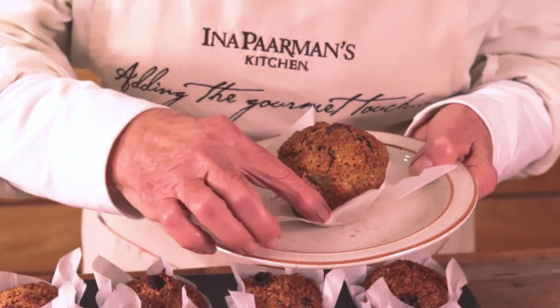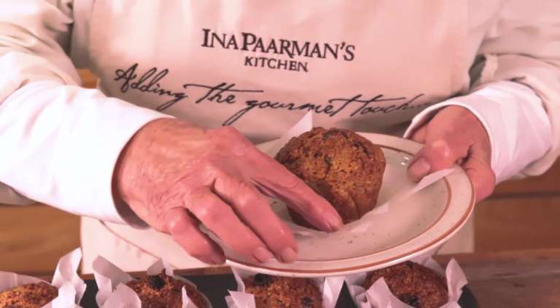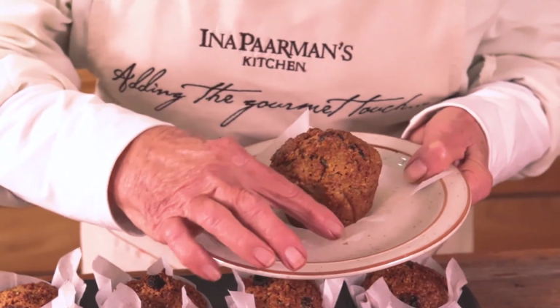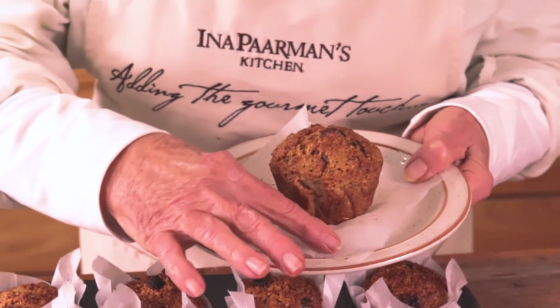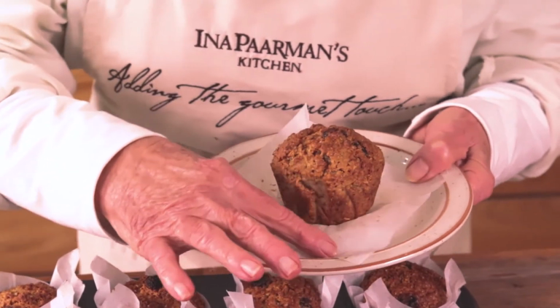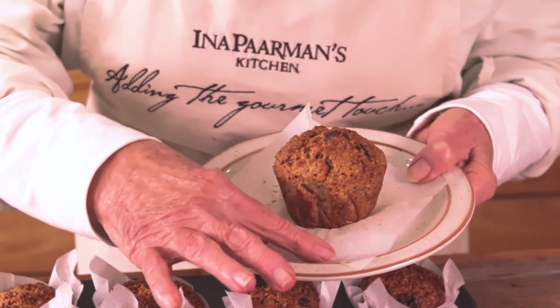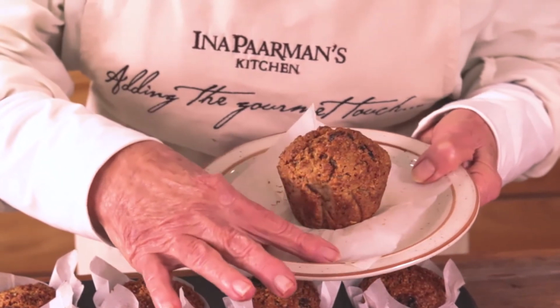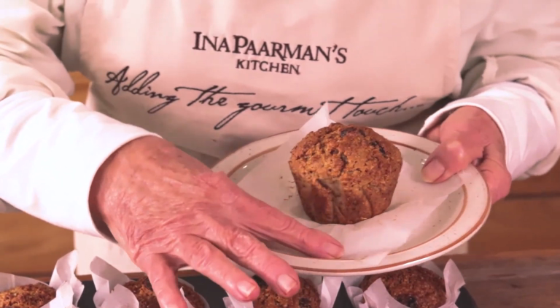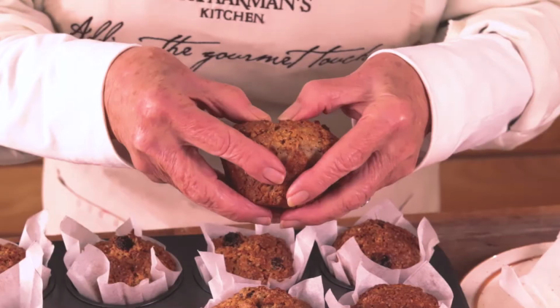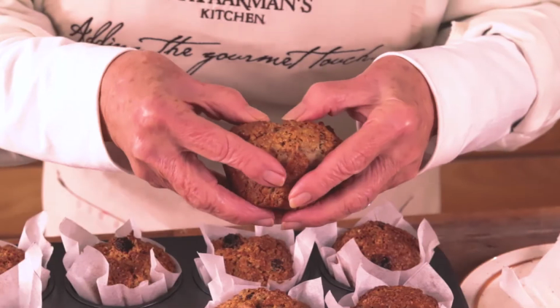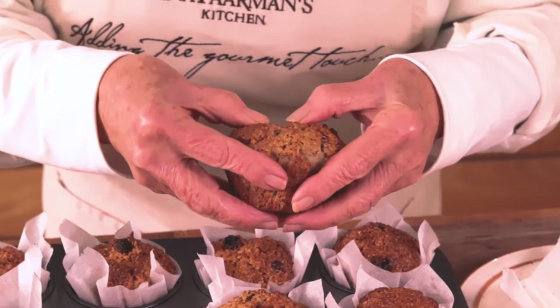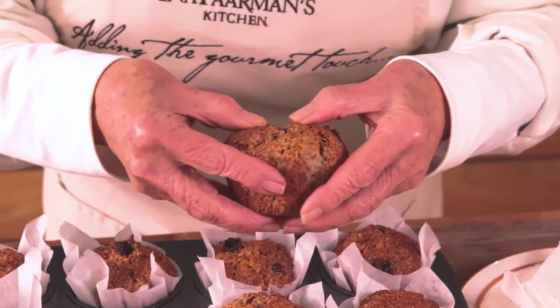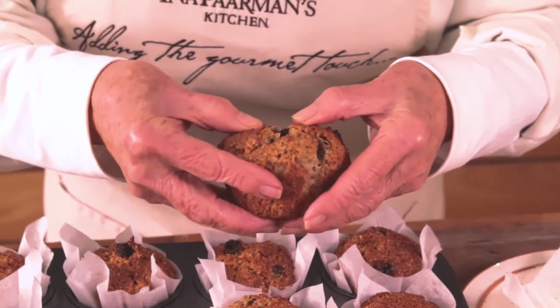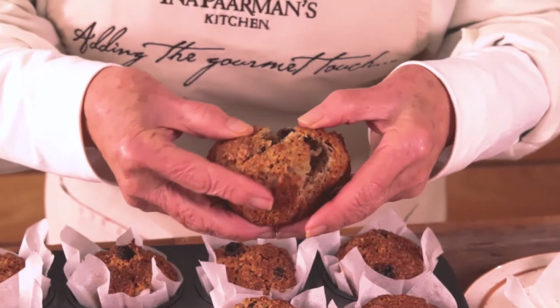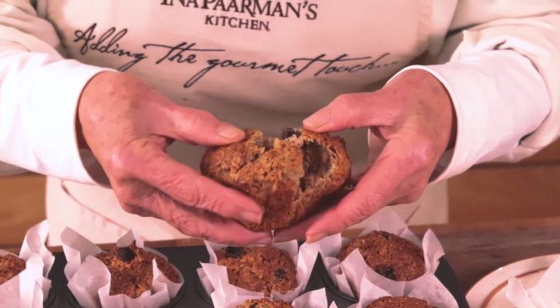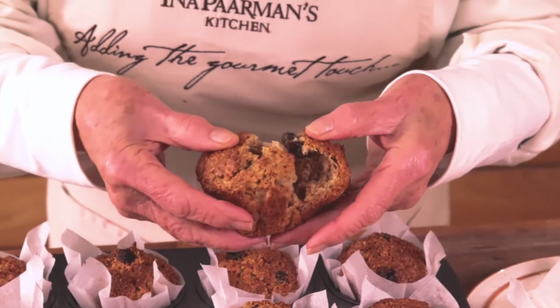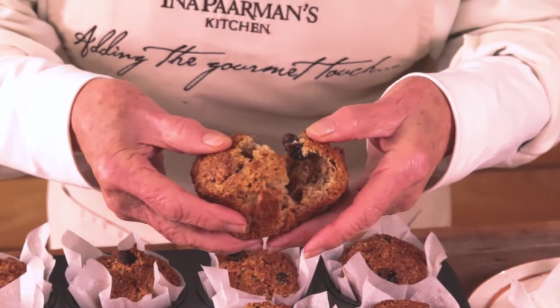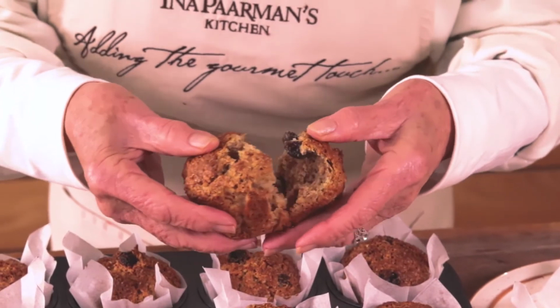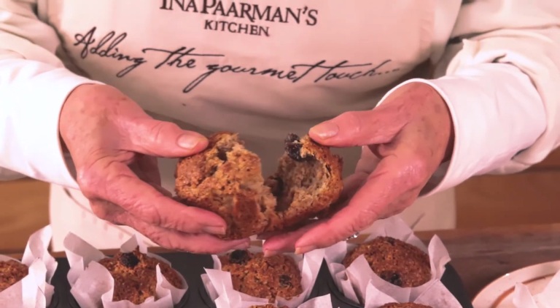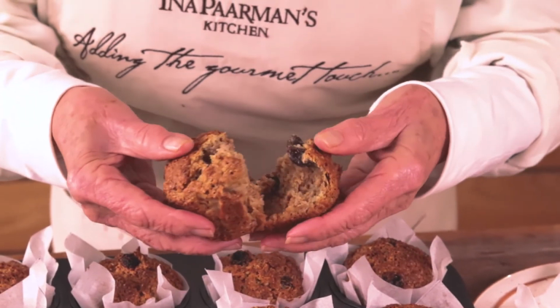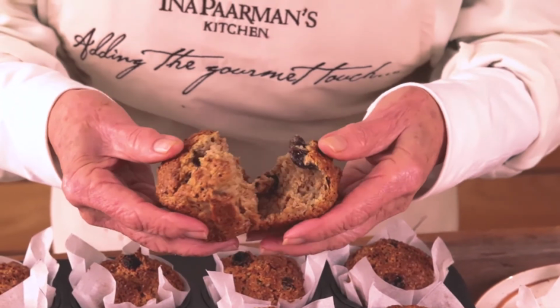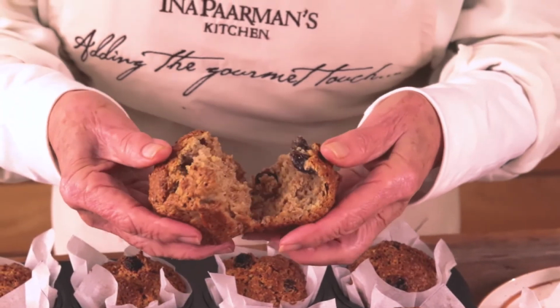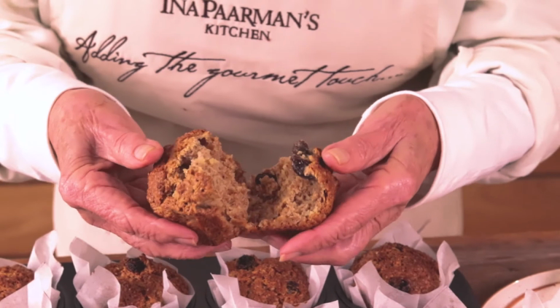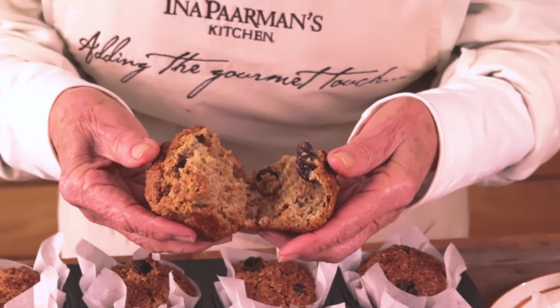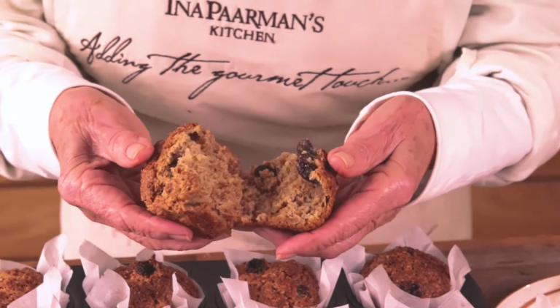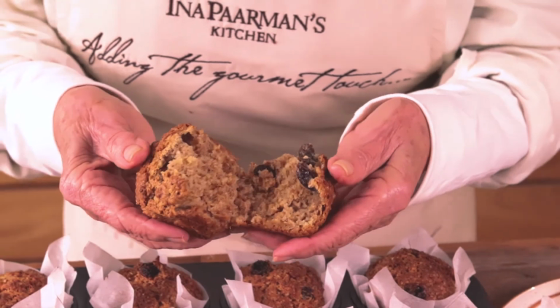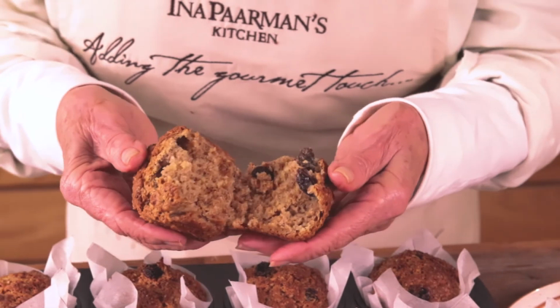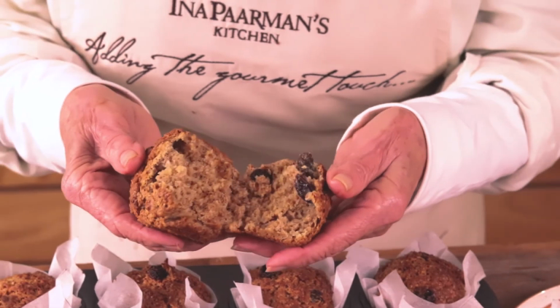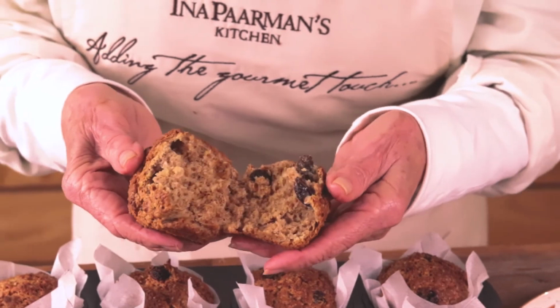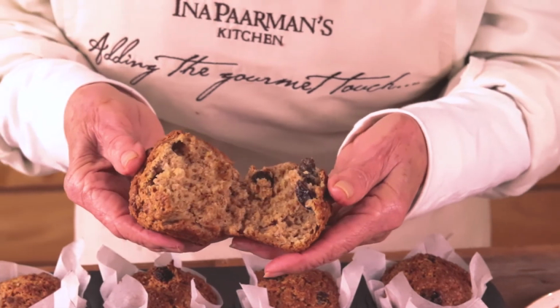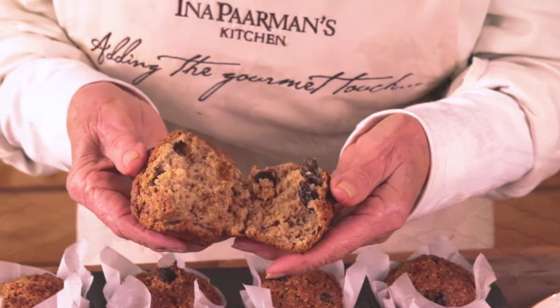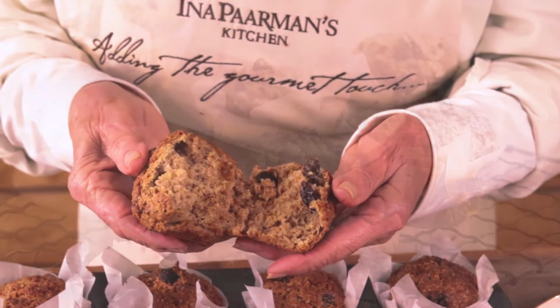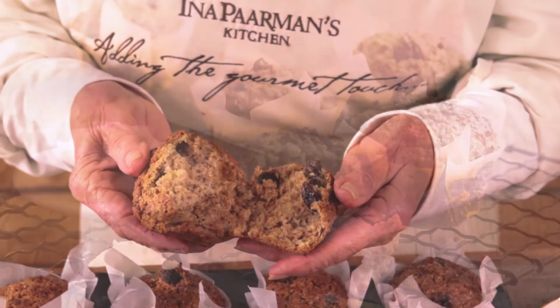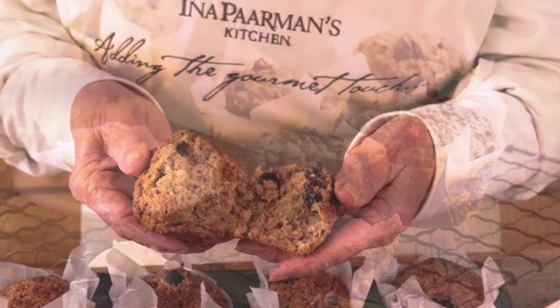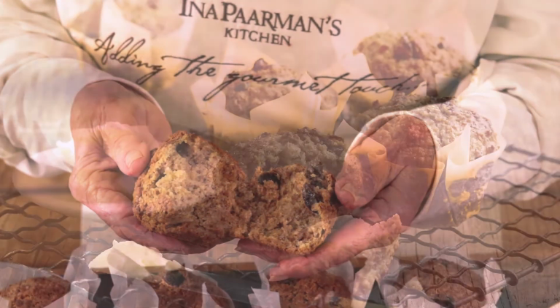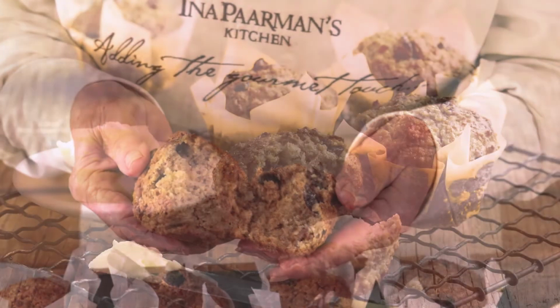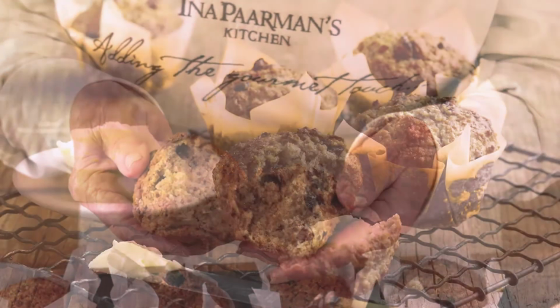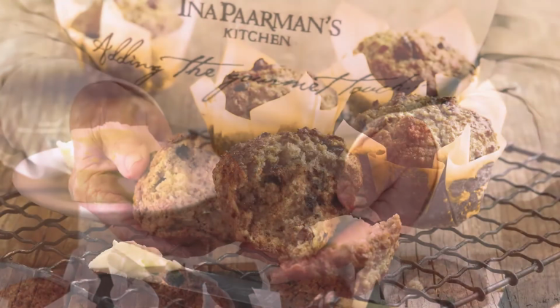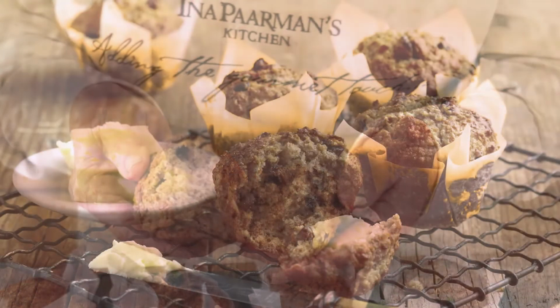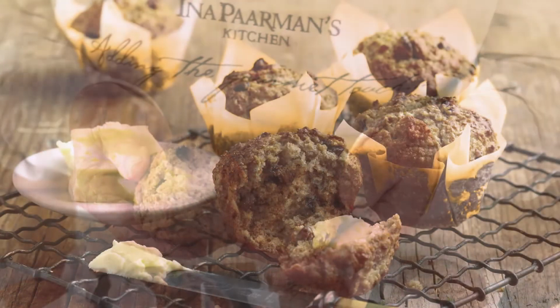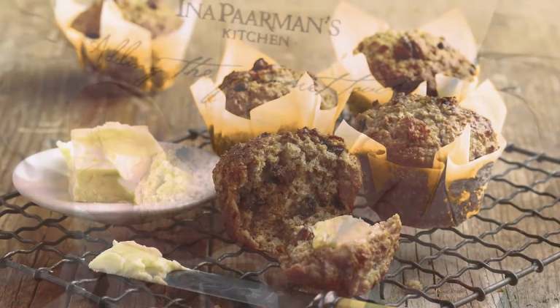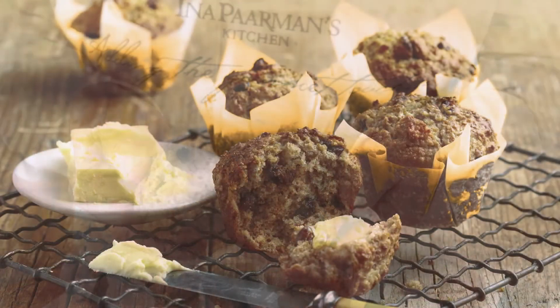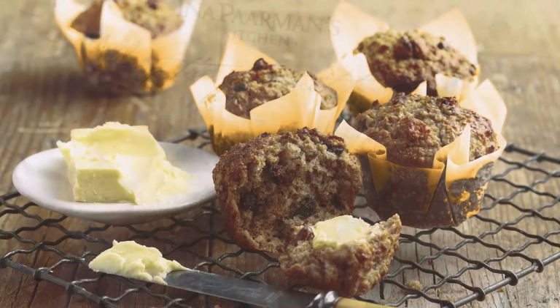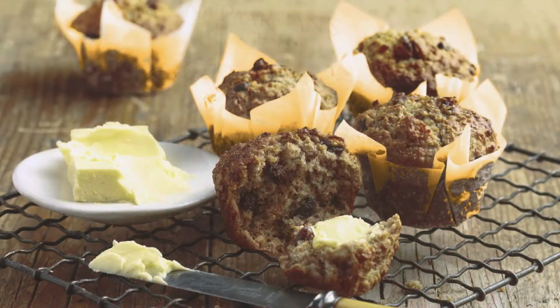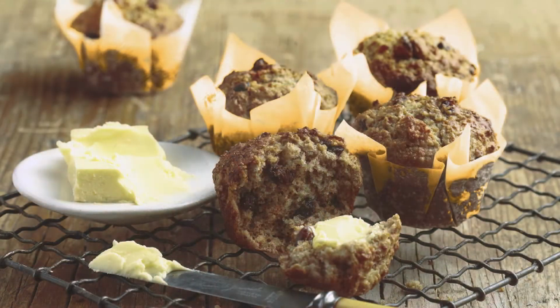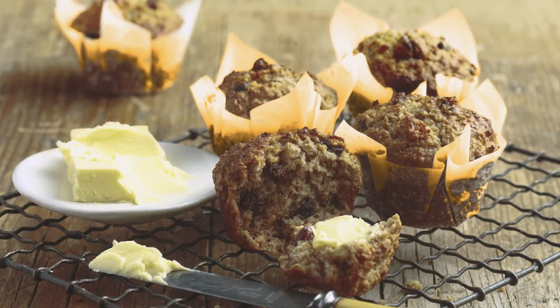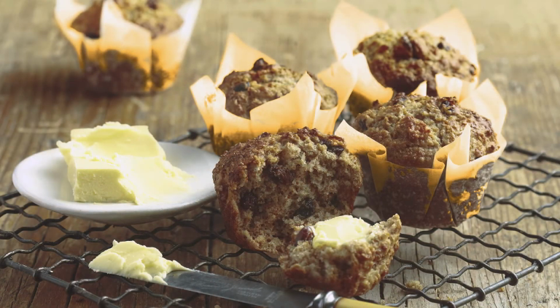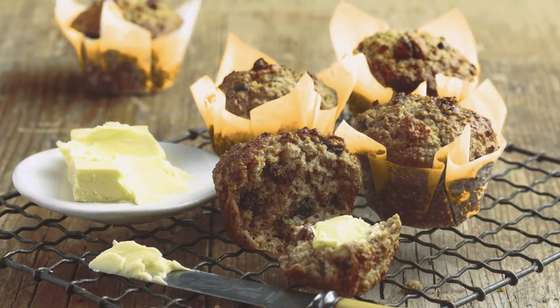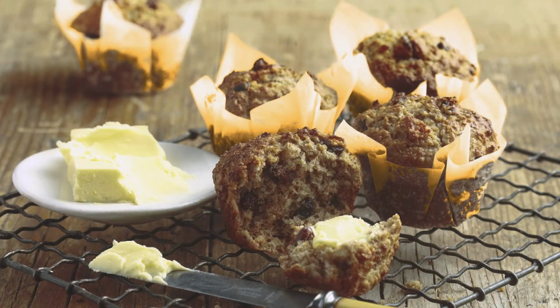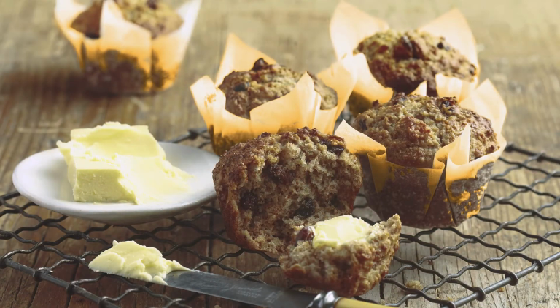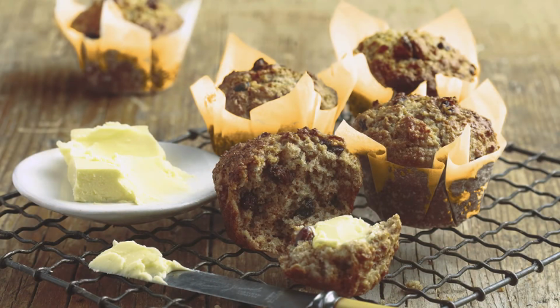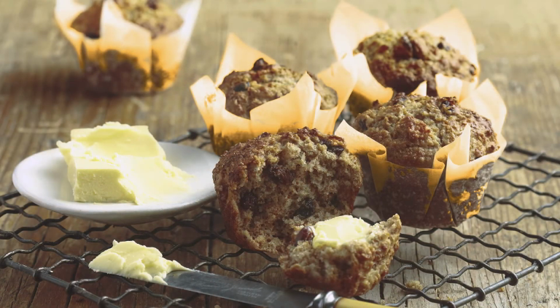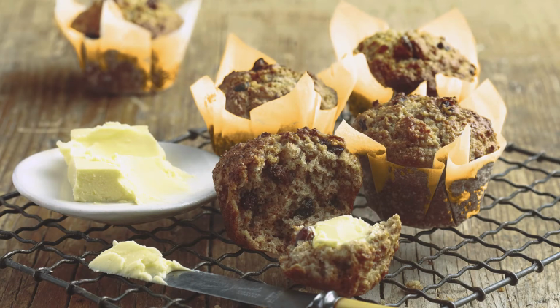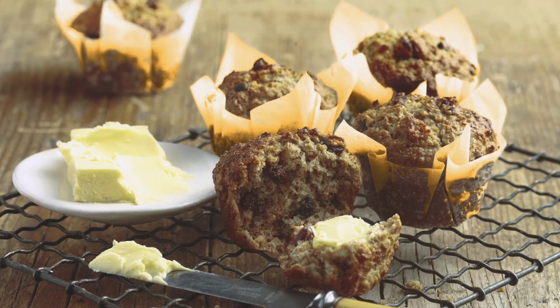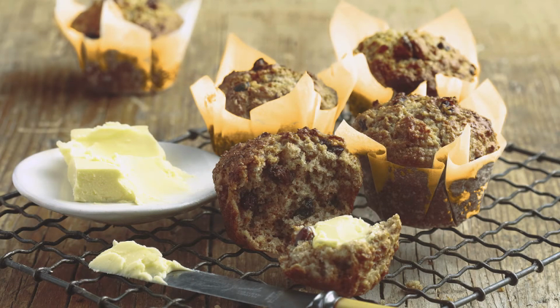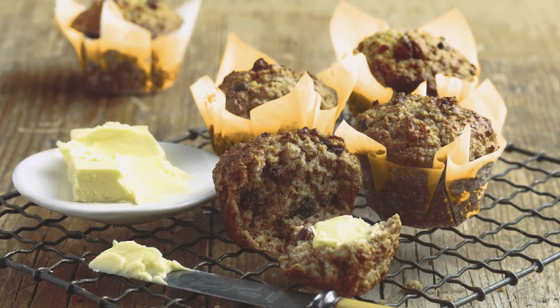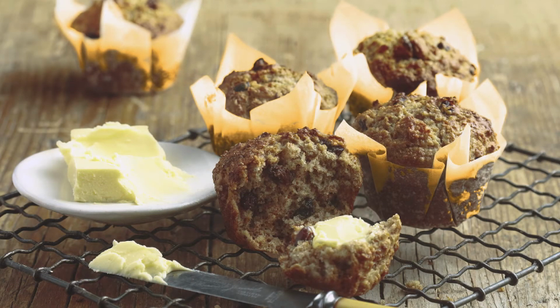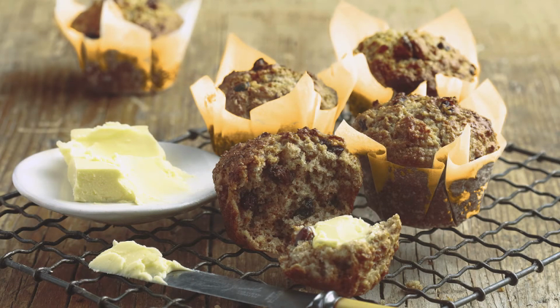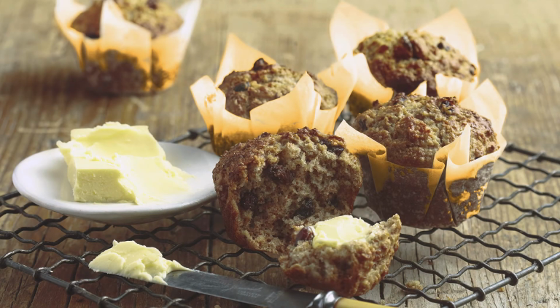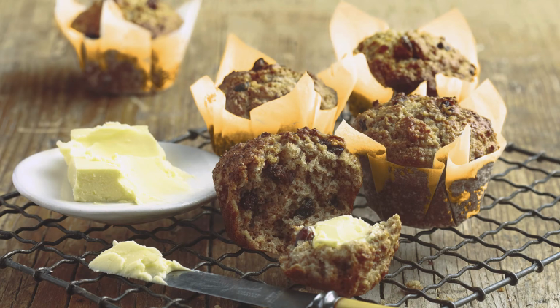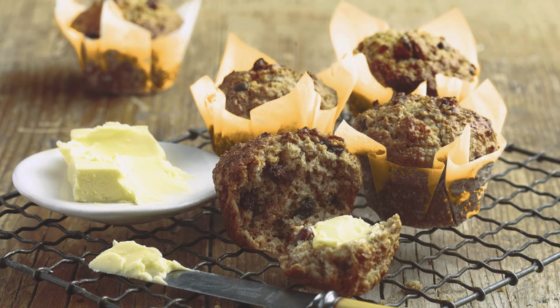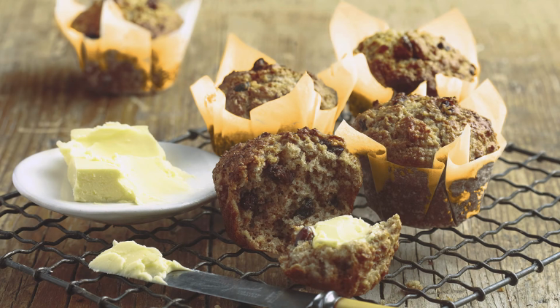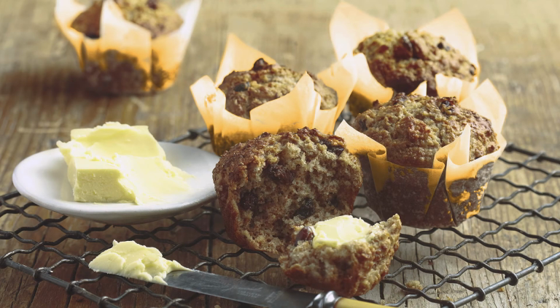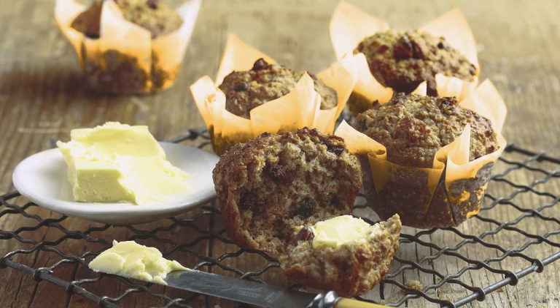Open up, look at that — lots of raisins, very, very good for you. Serve with butter.